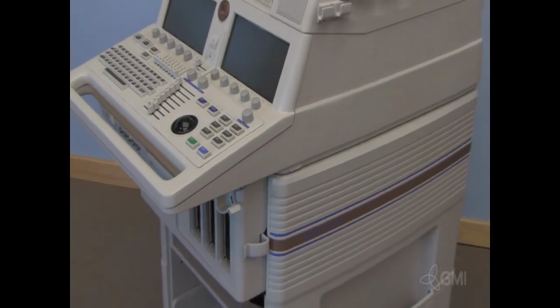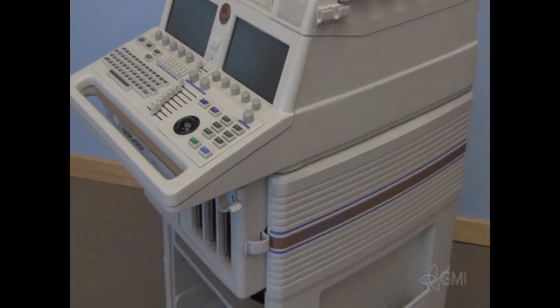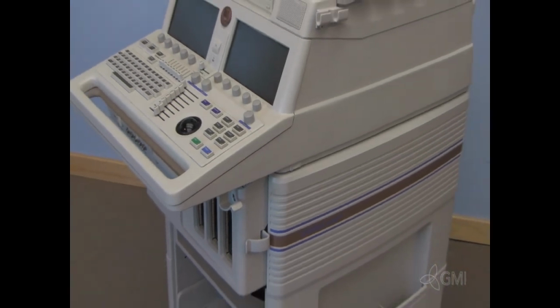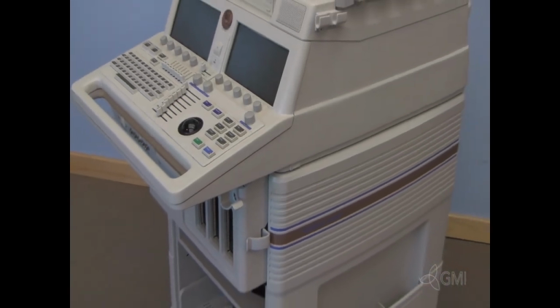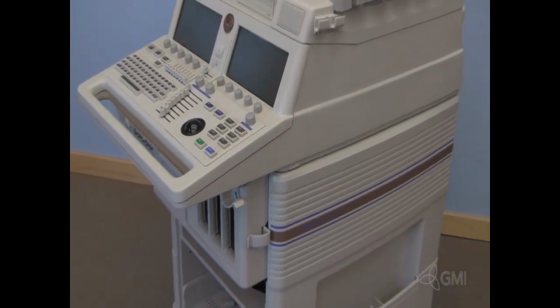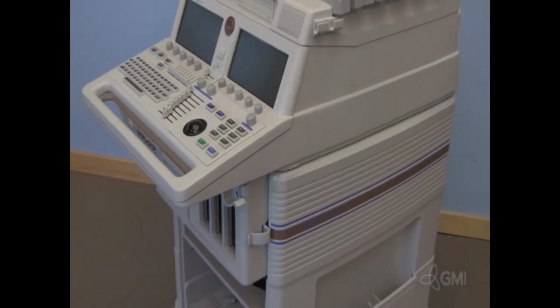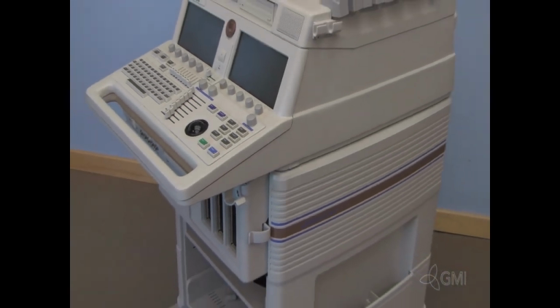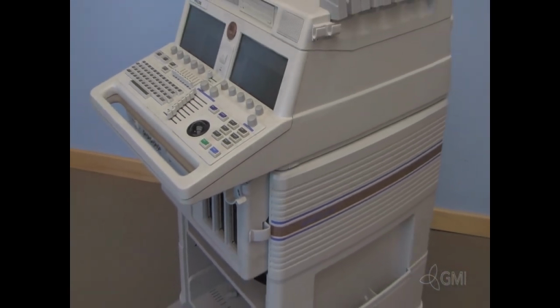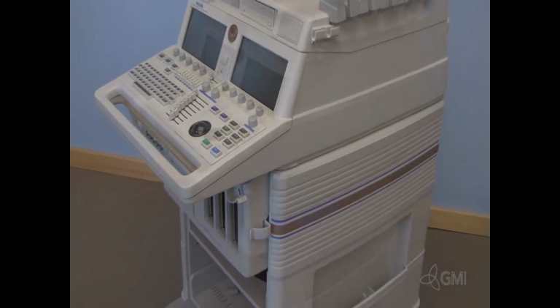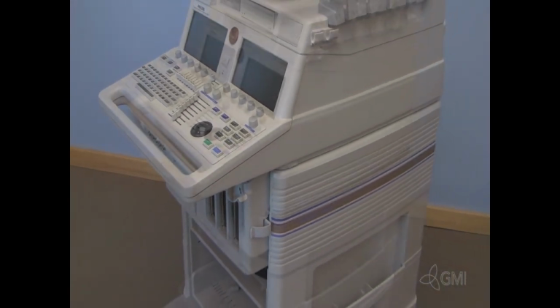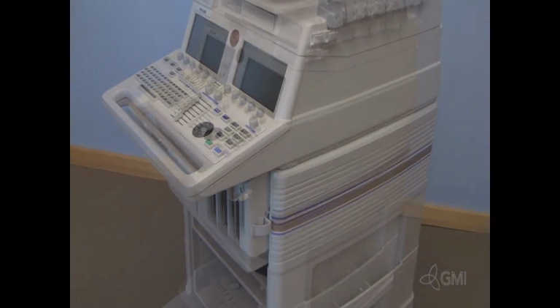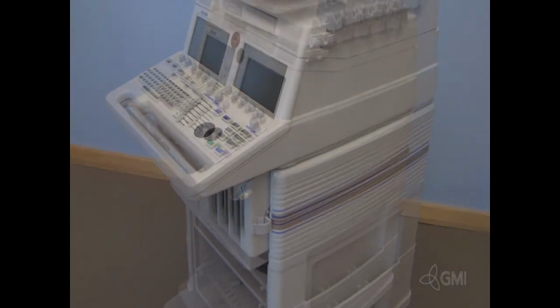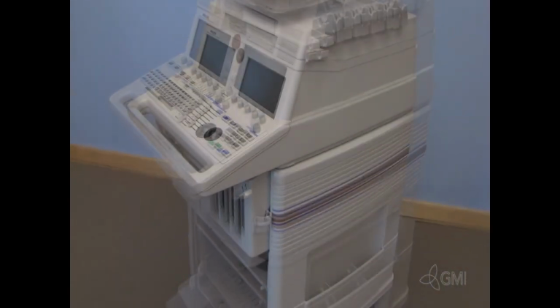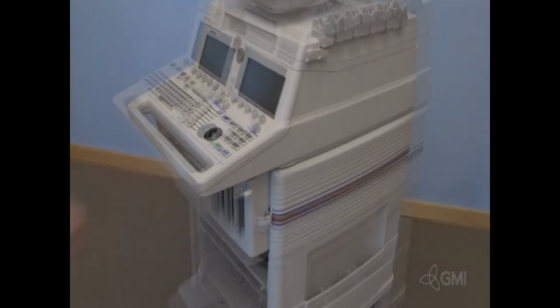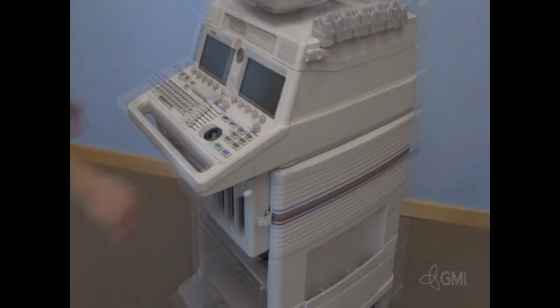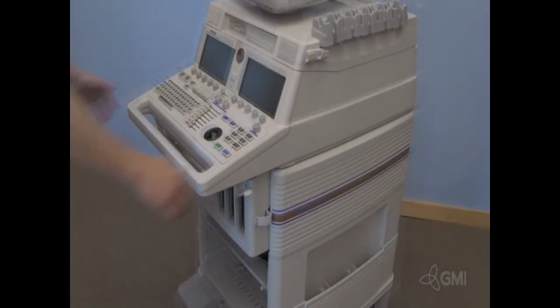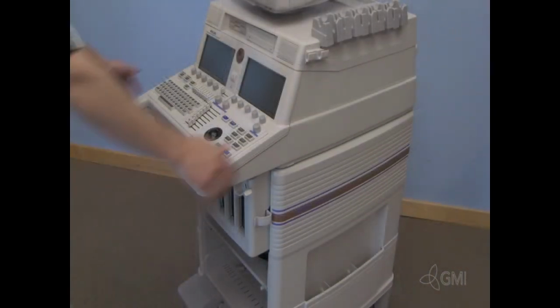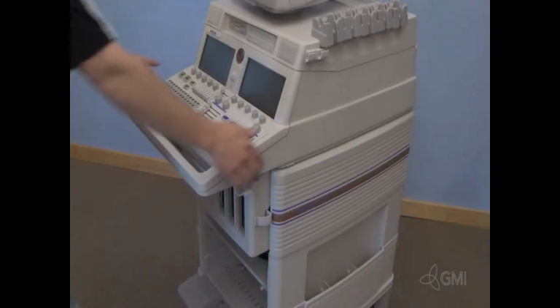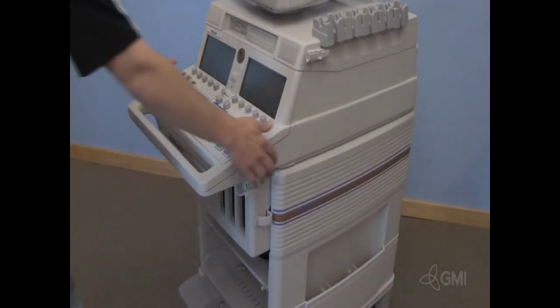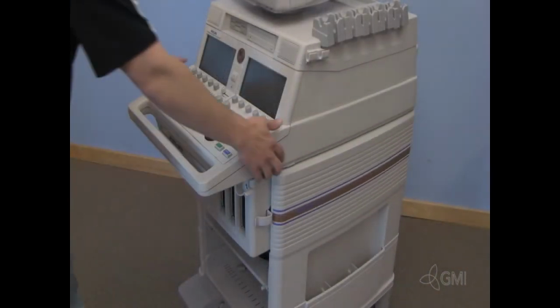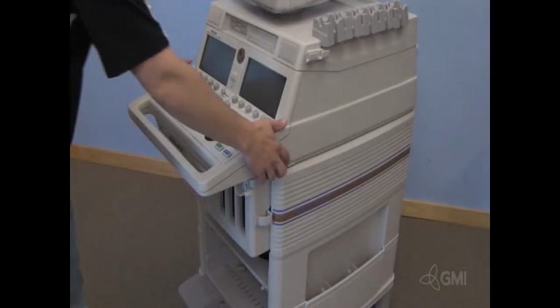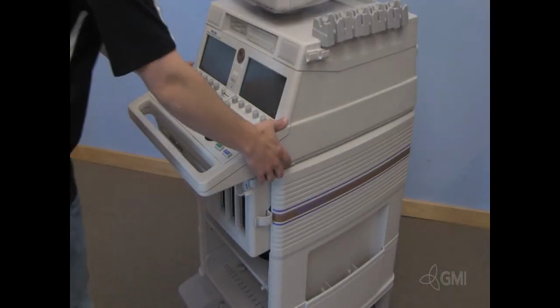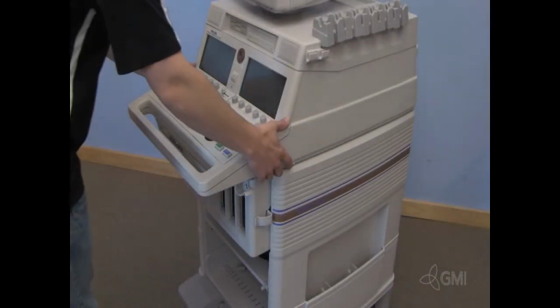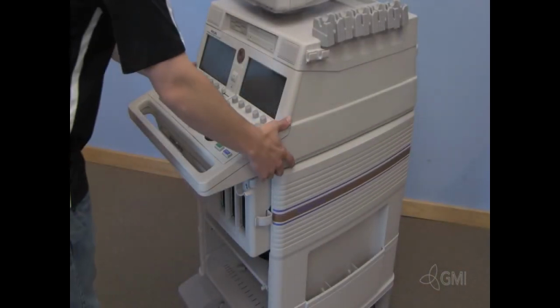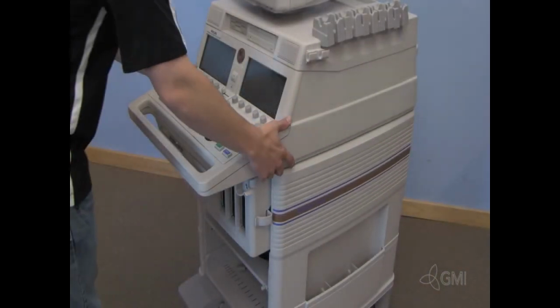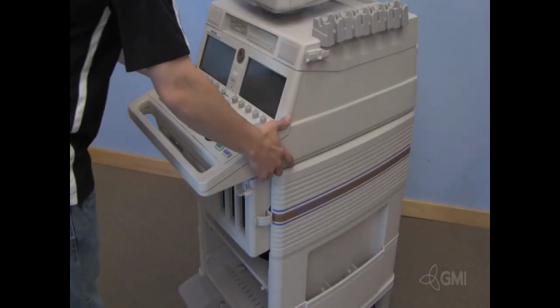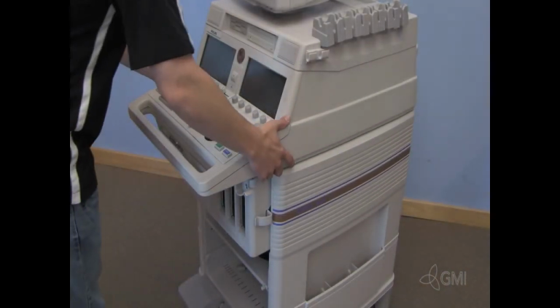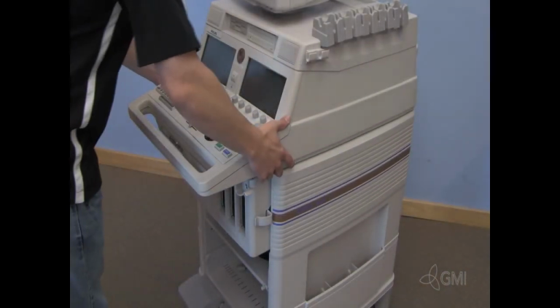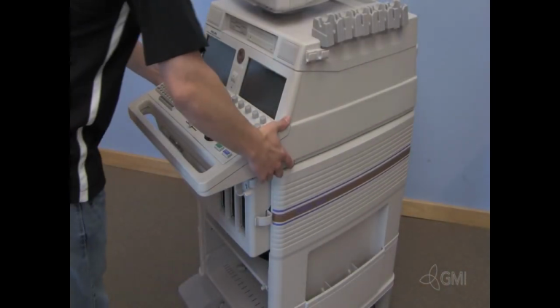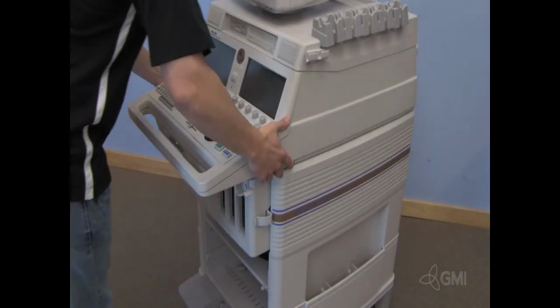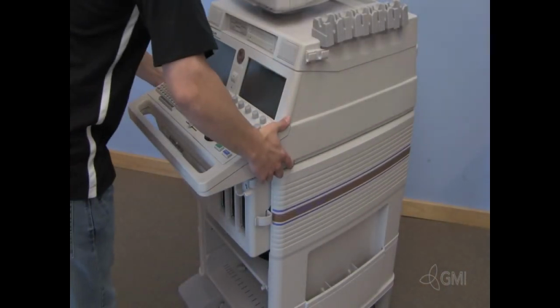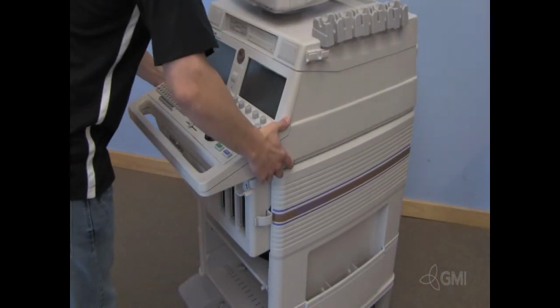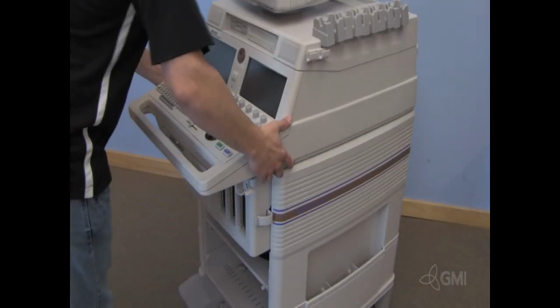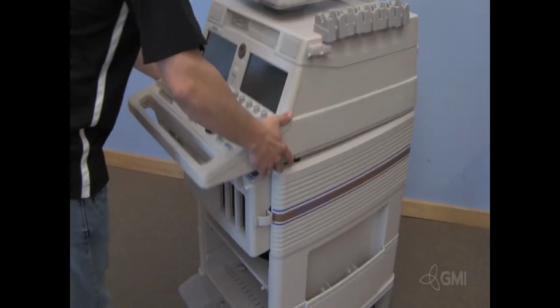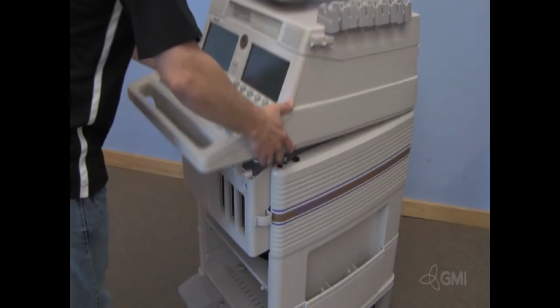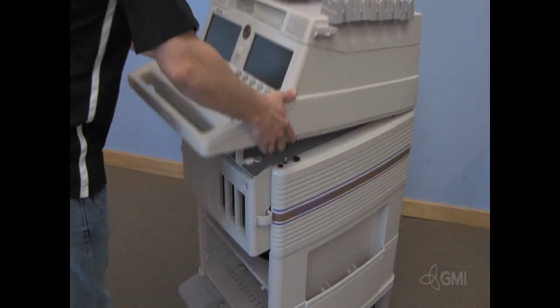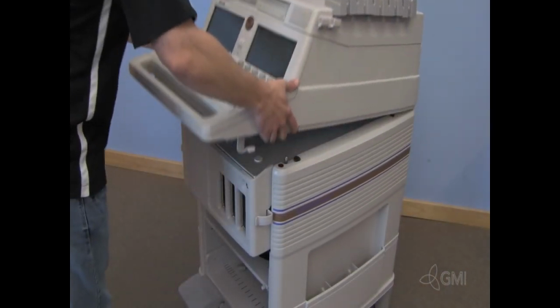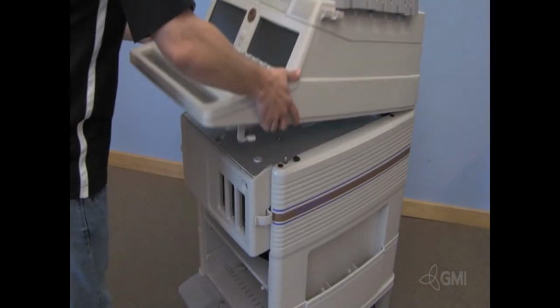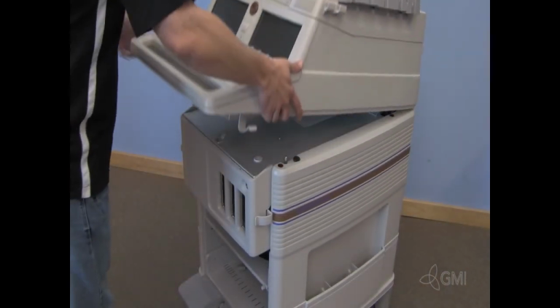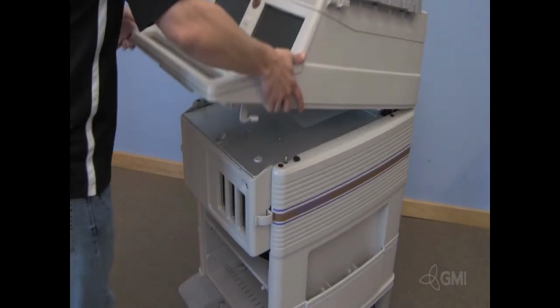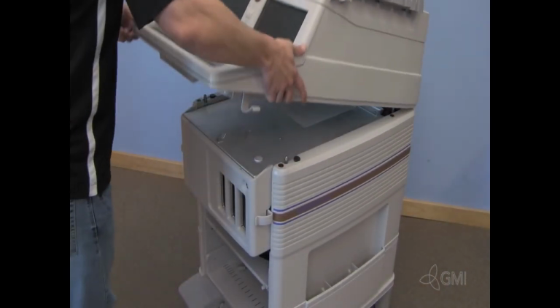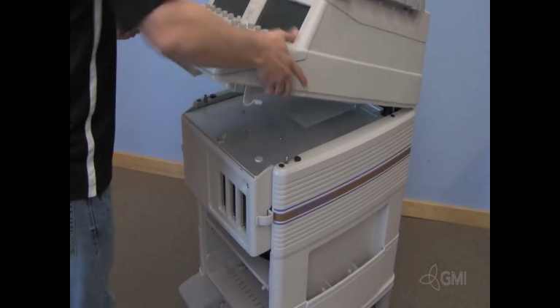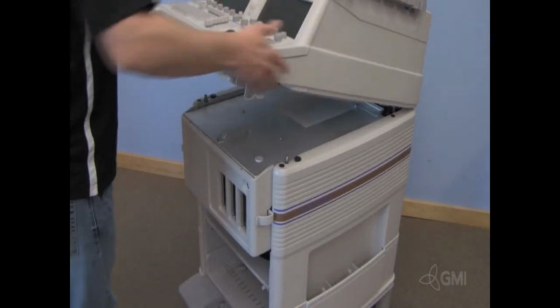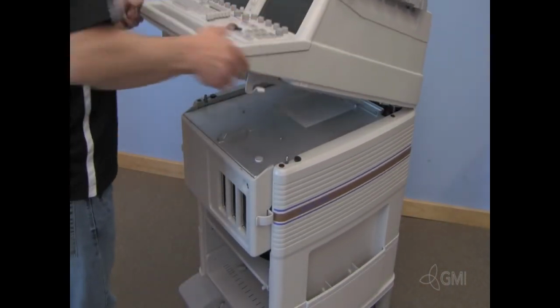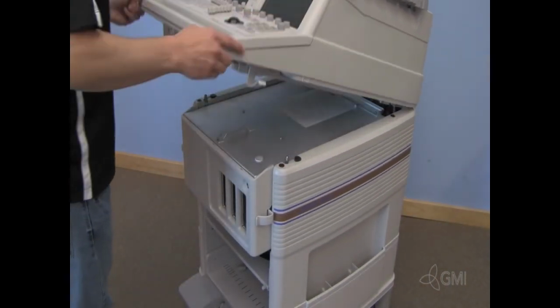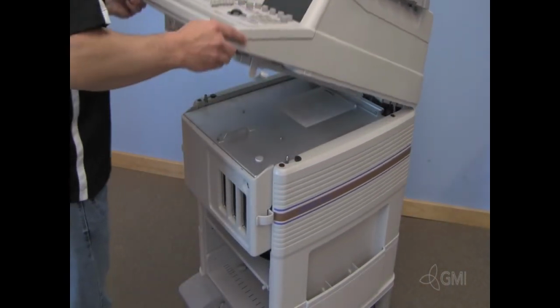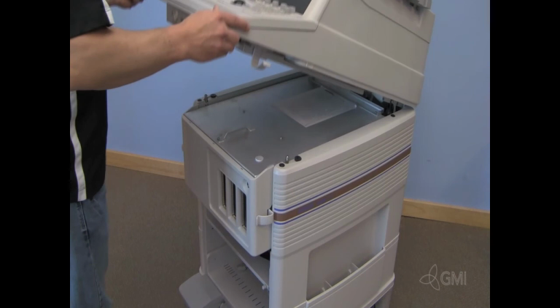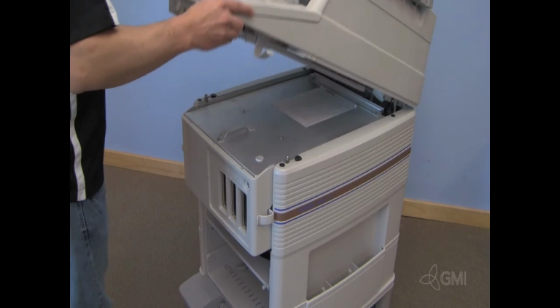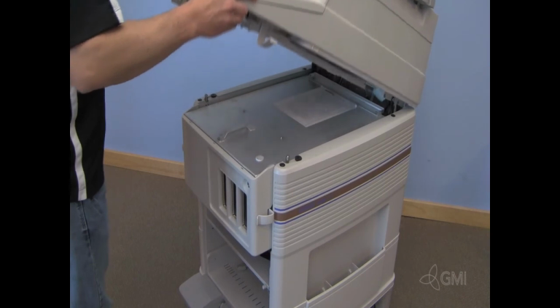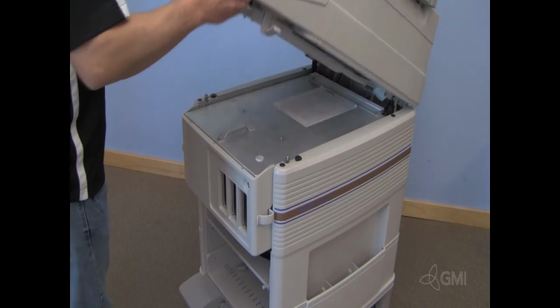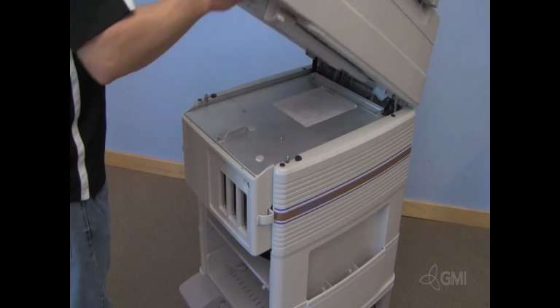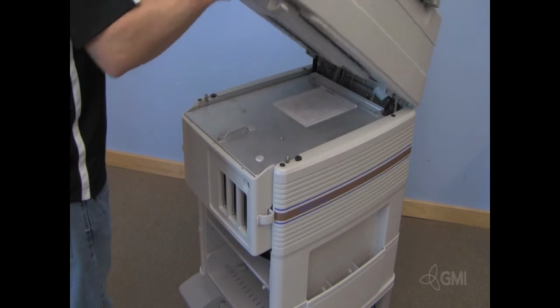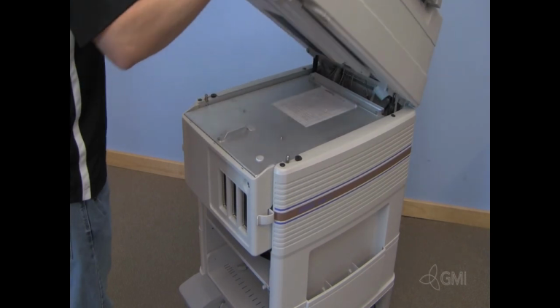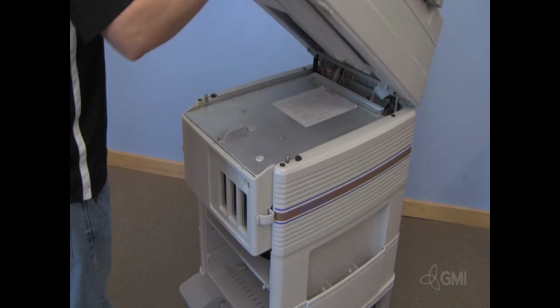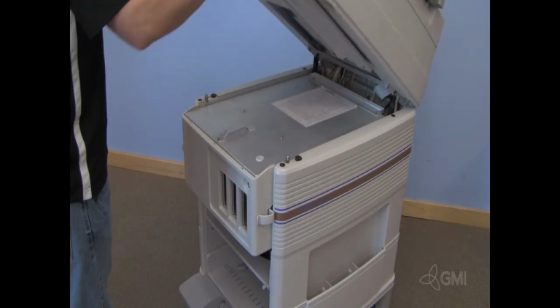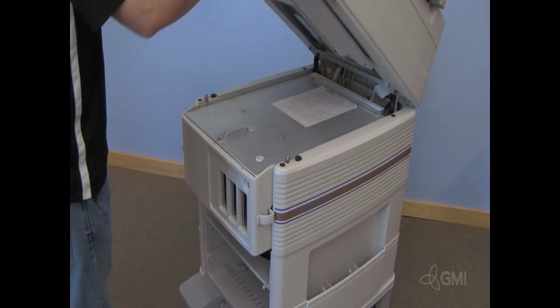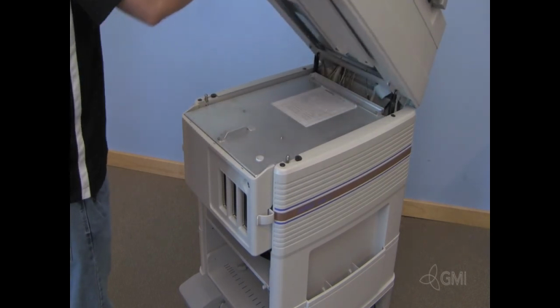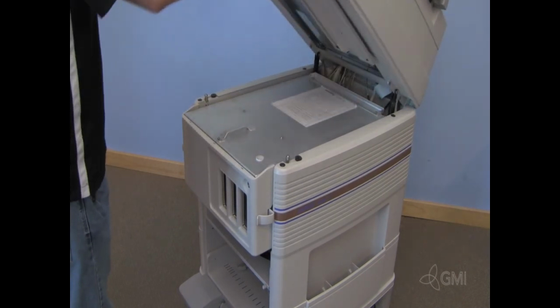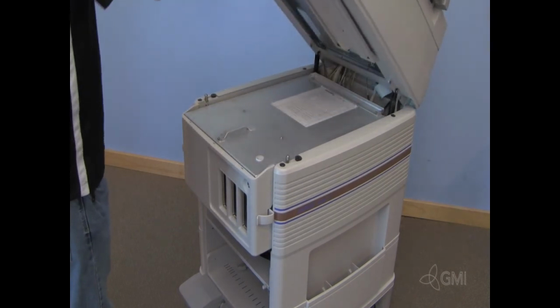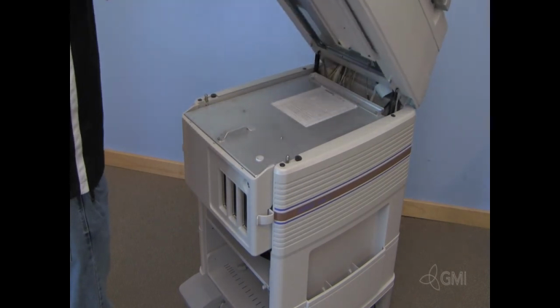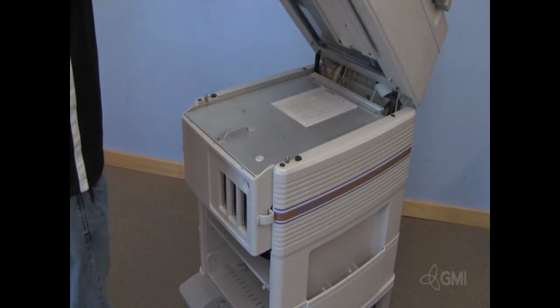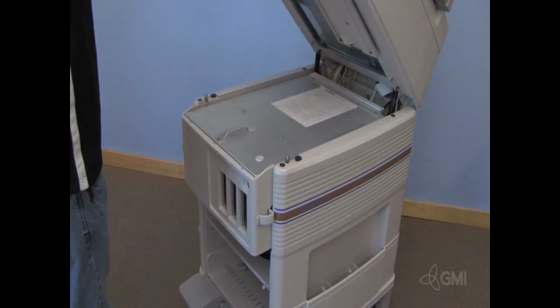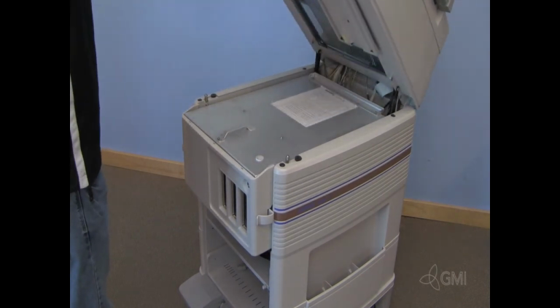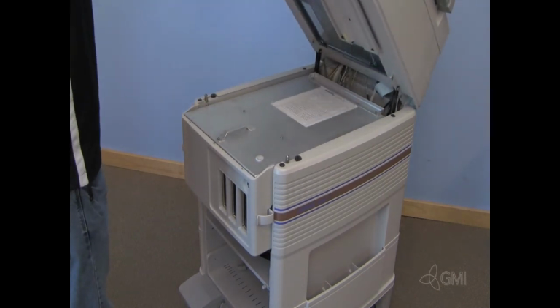Push down on the top of the UI. While pushing down, press the locks on either side of the machine. Lift up on the upper portion of the machine.